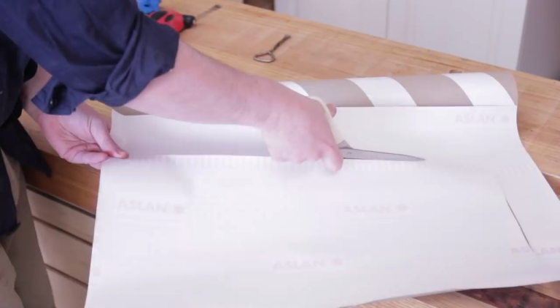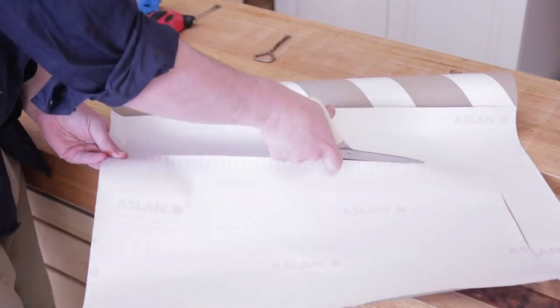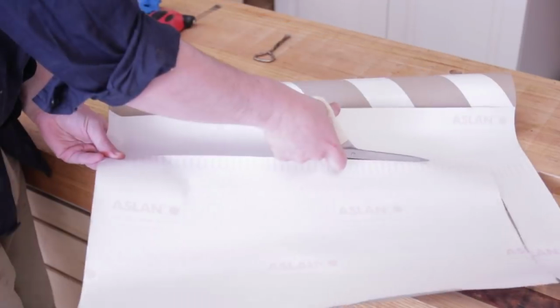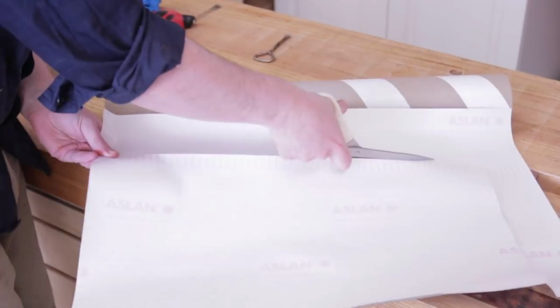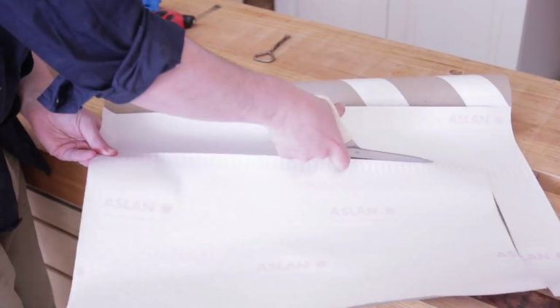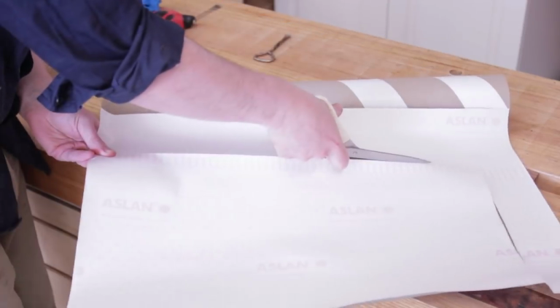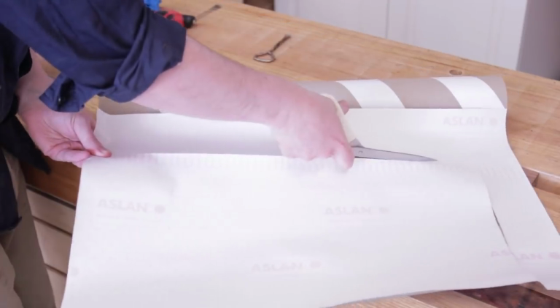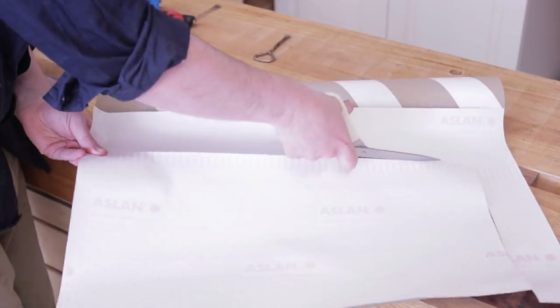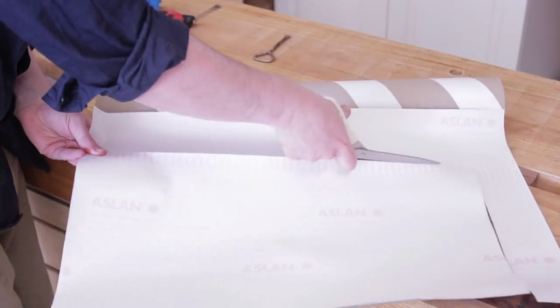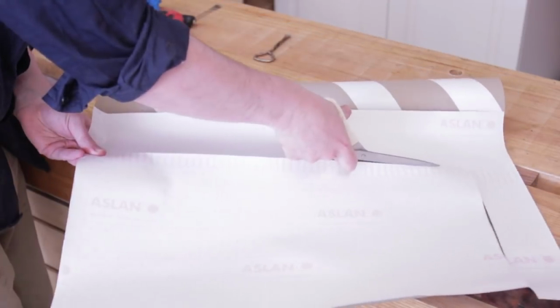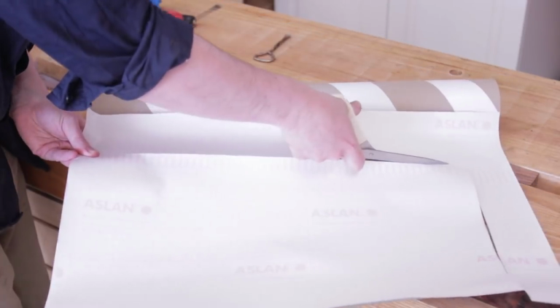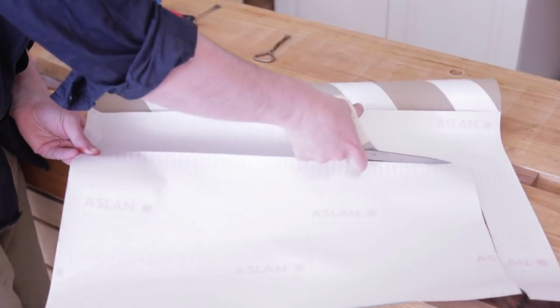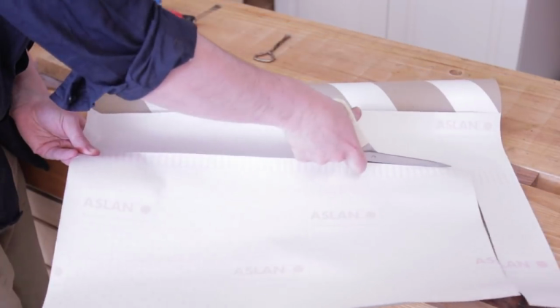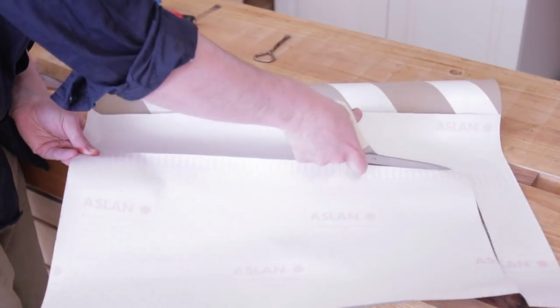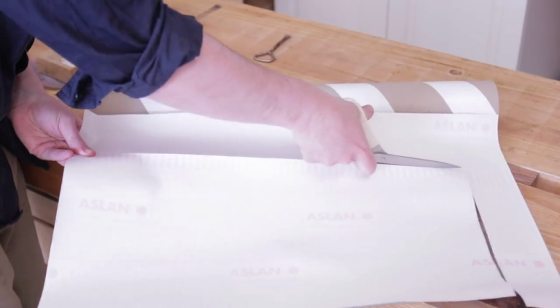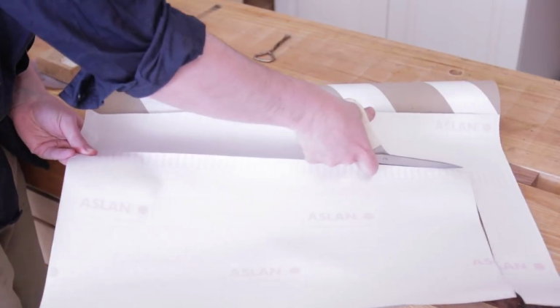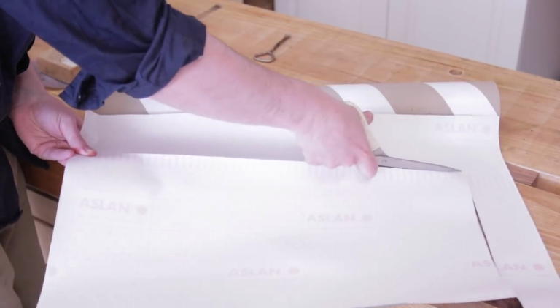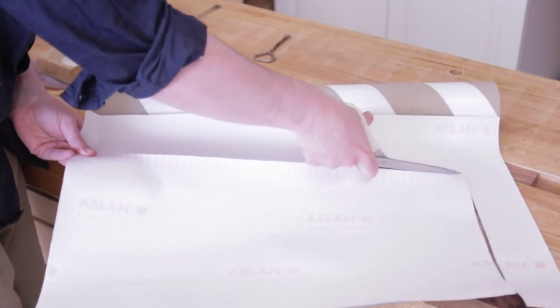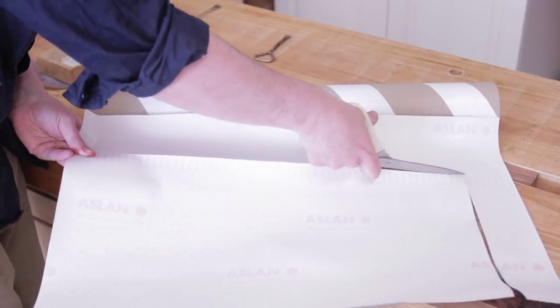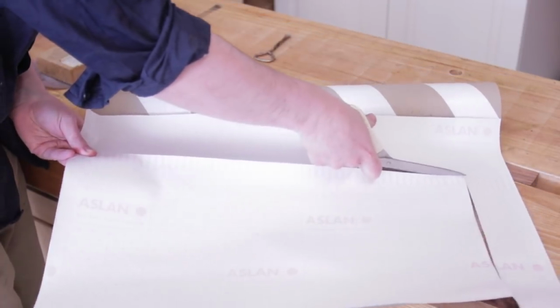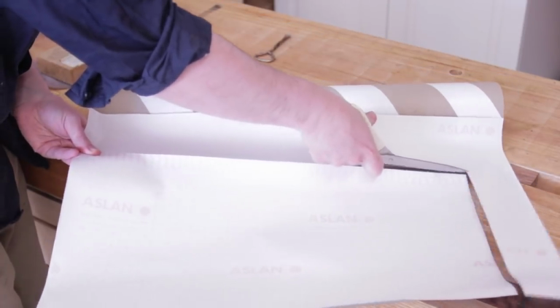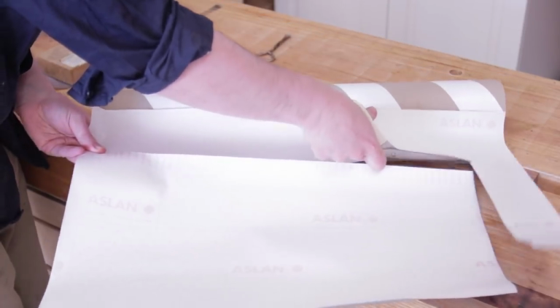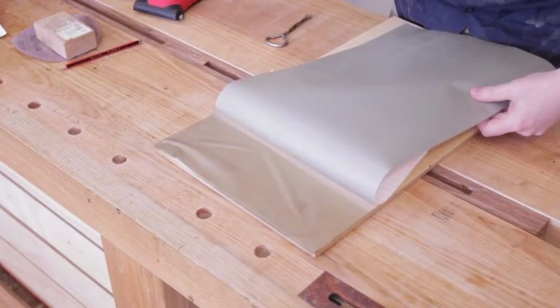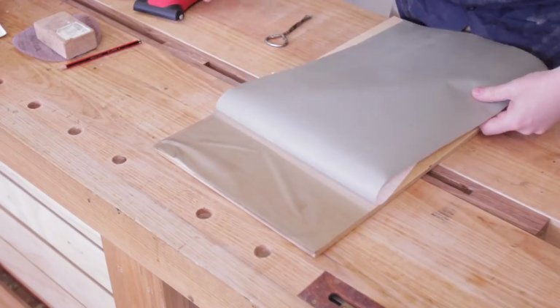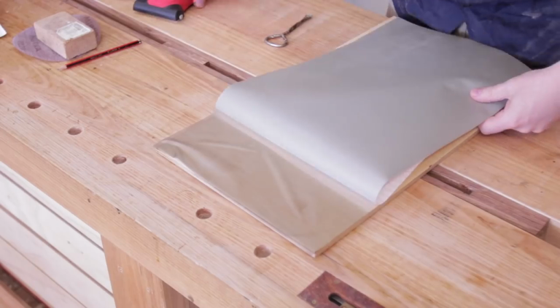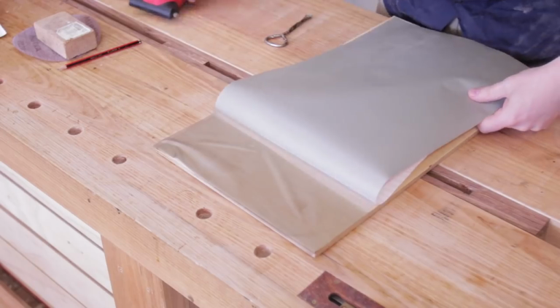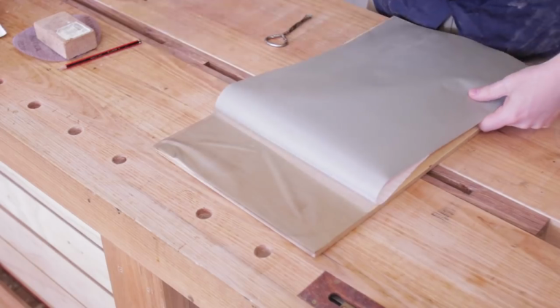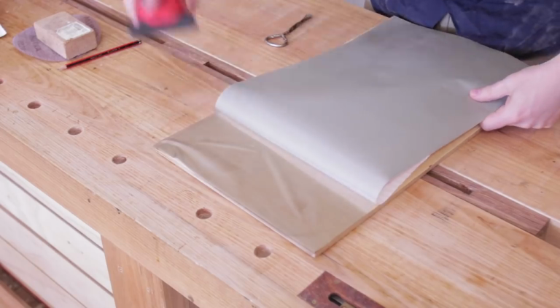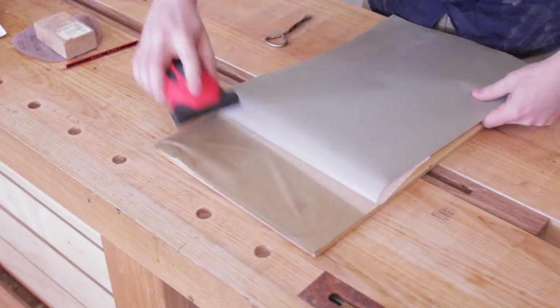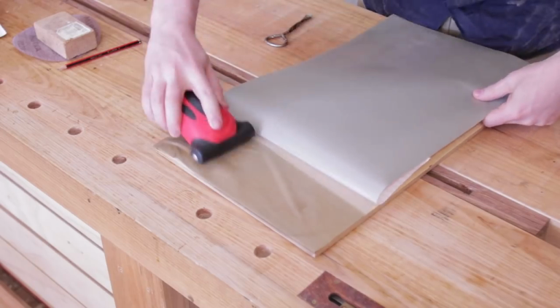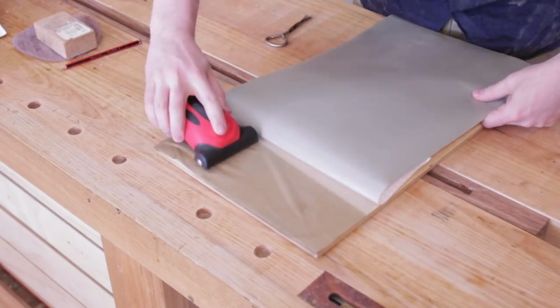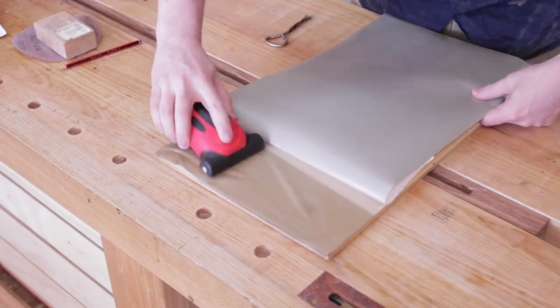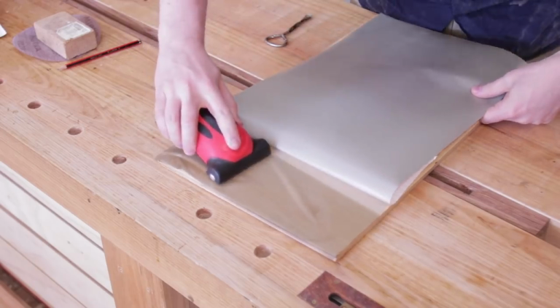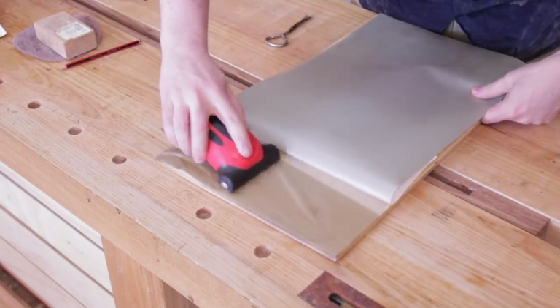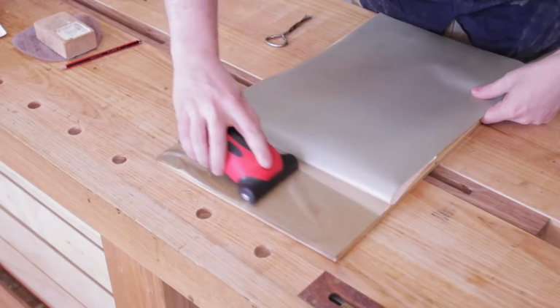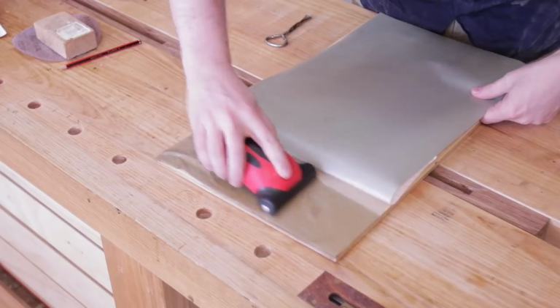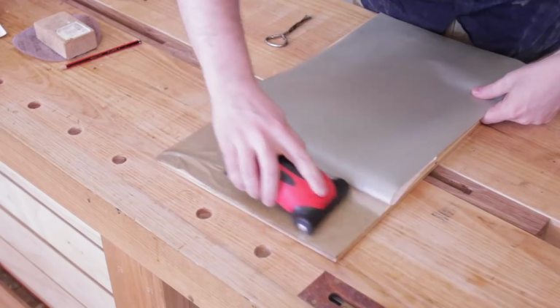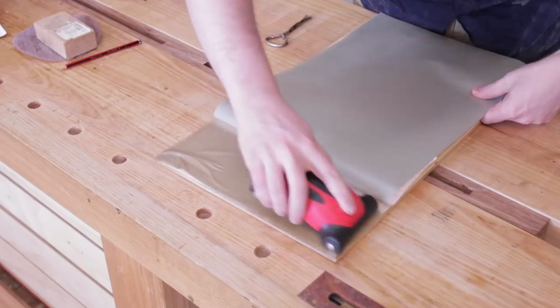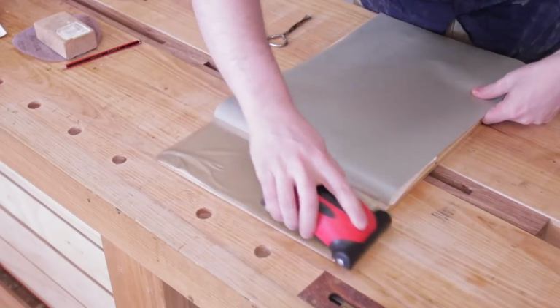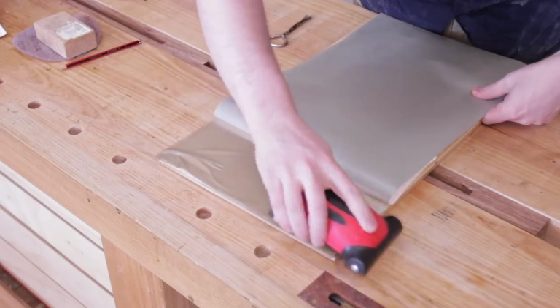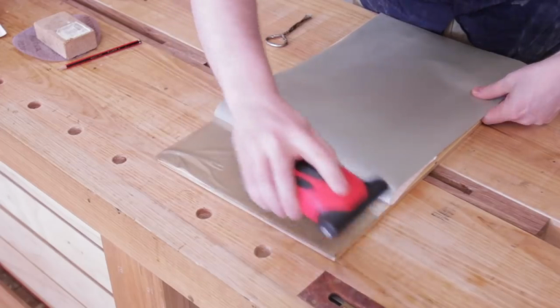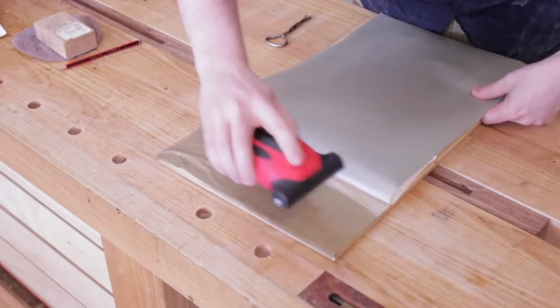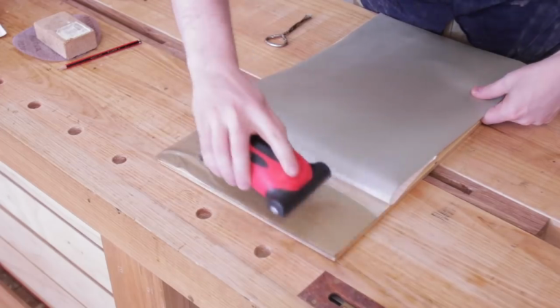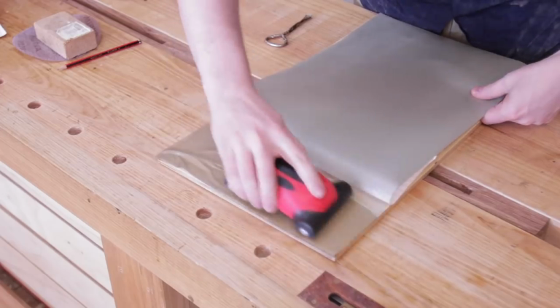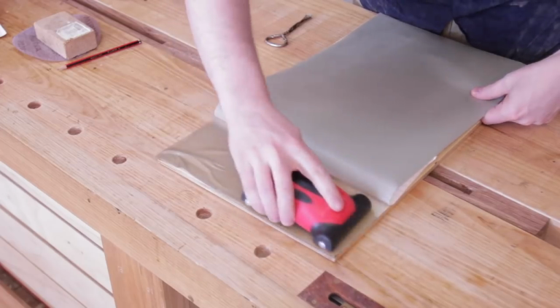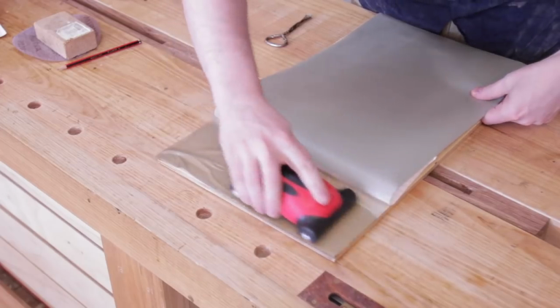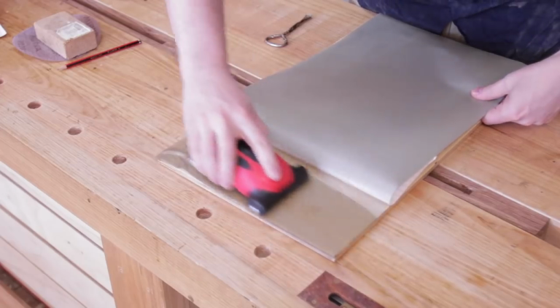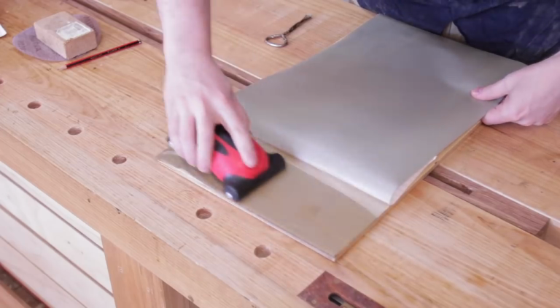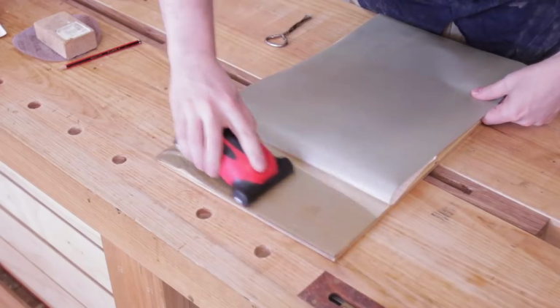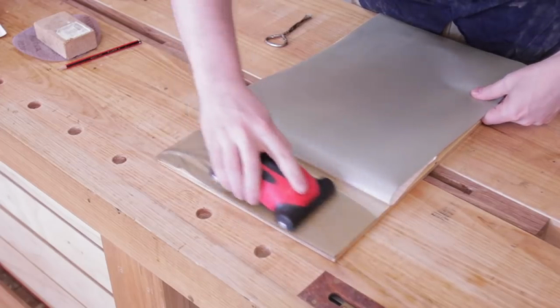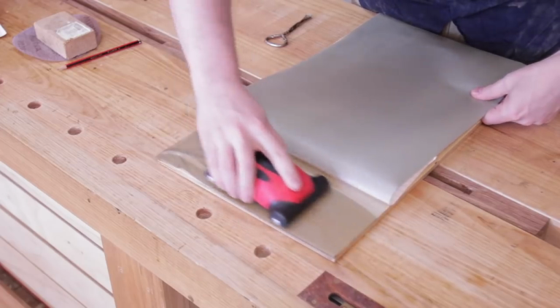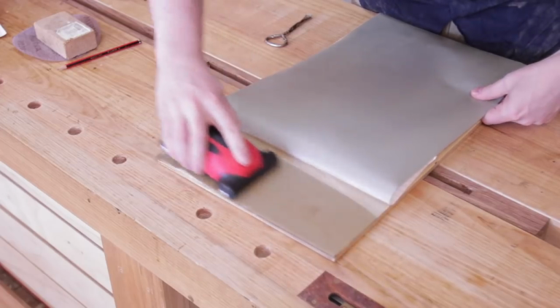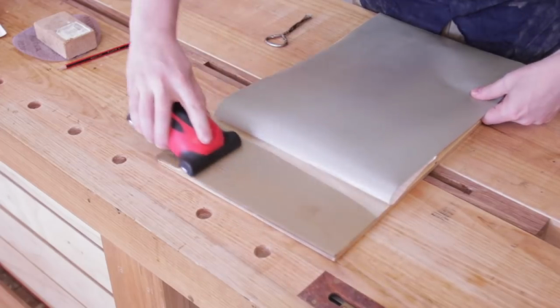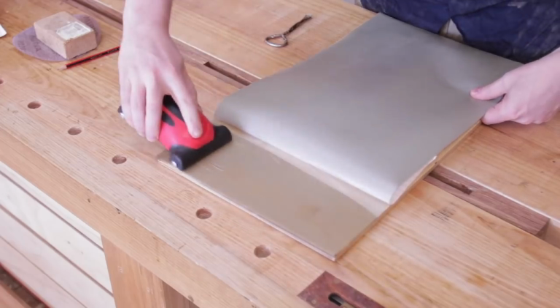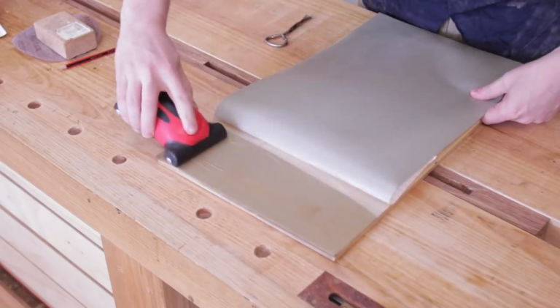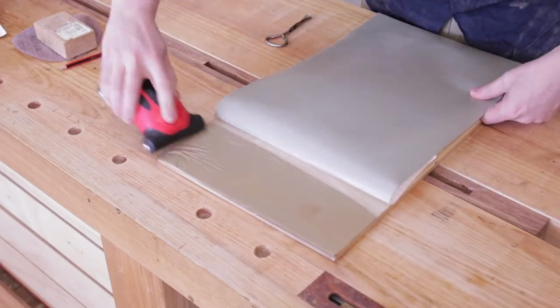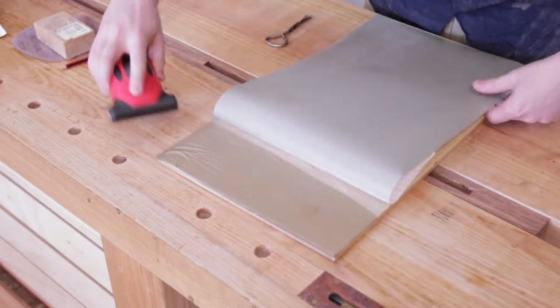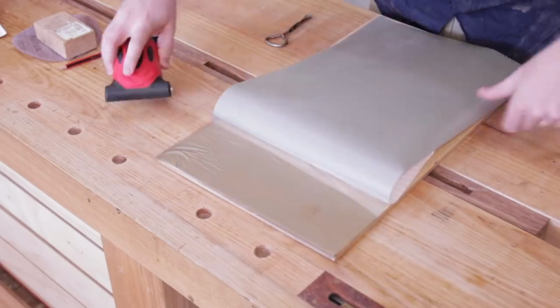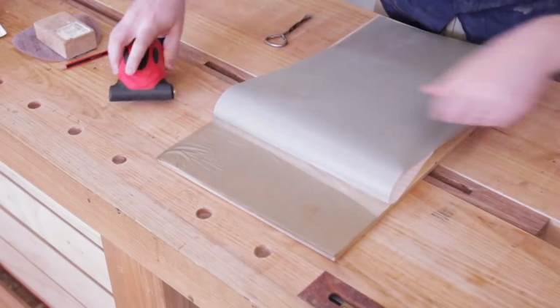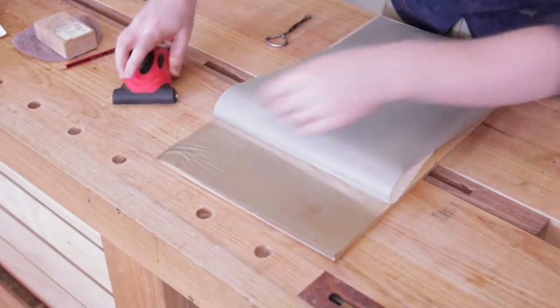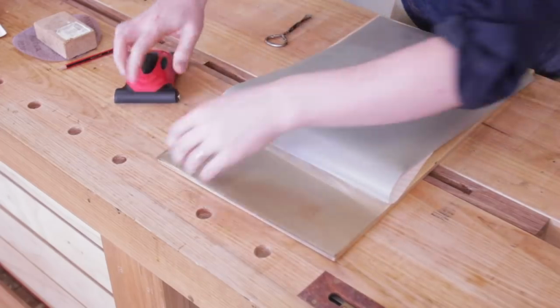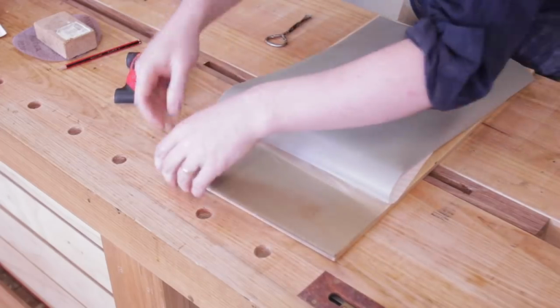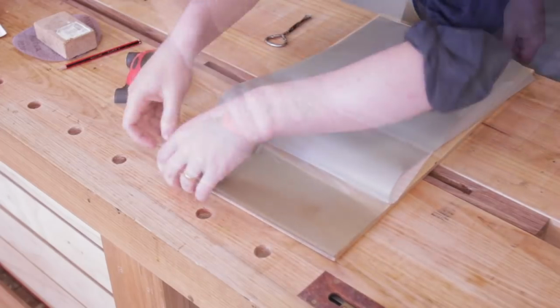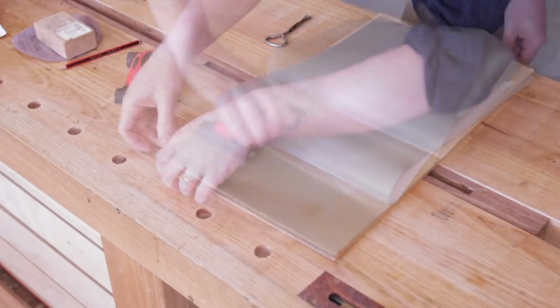The paint mask is cut to size, then slowly peeled off and pressed onto the surface. I find using a roller is the best way to get it to stick properly.